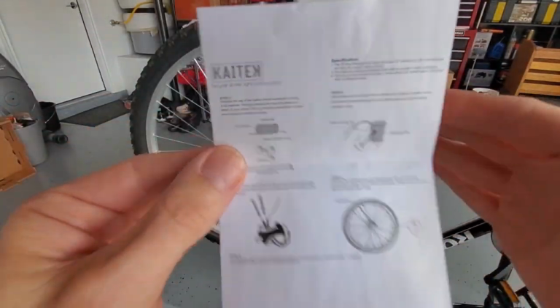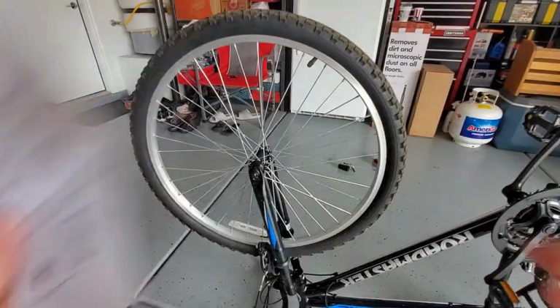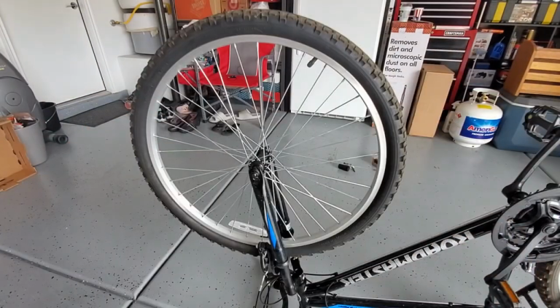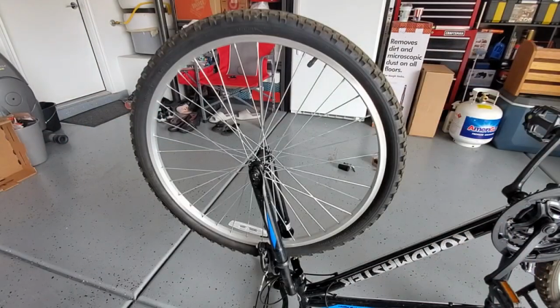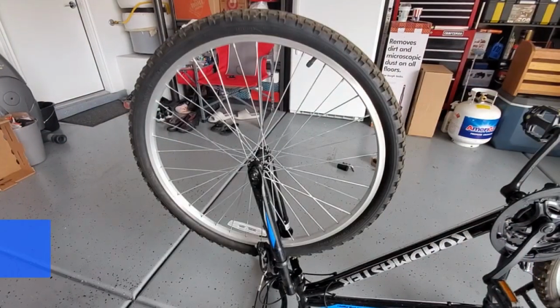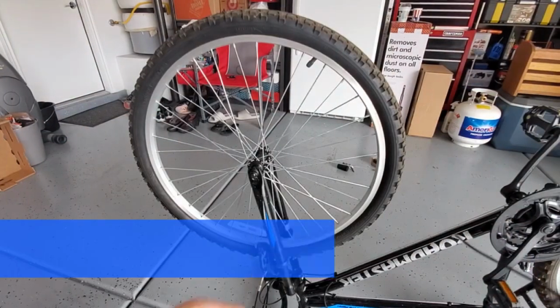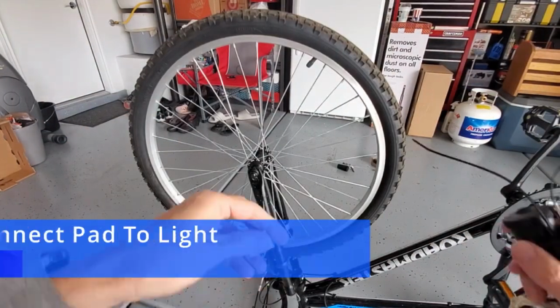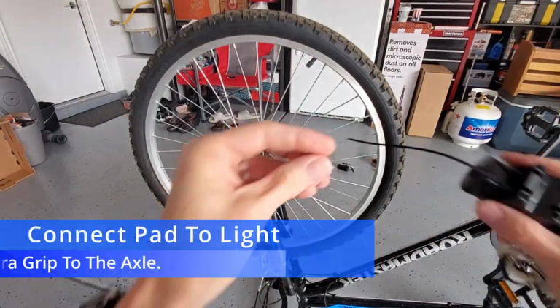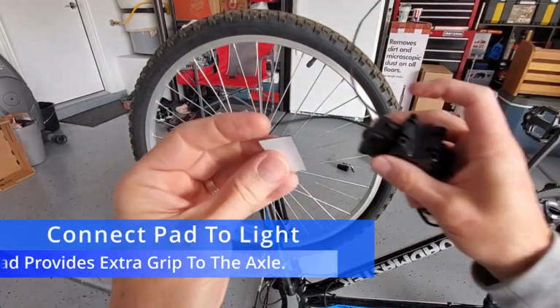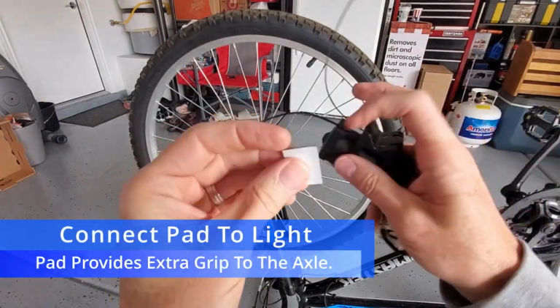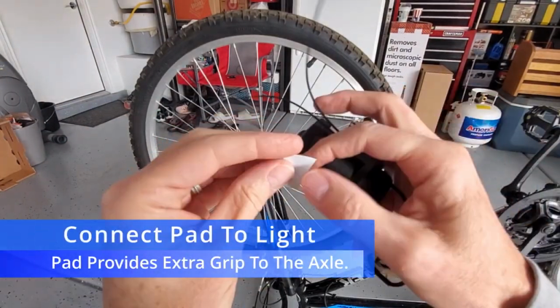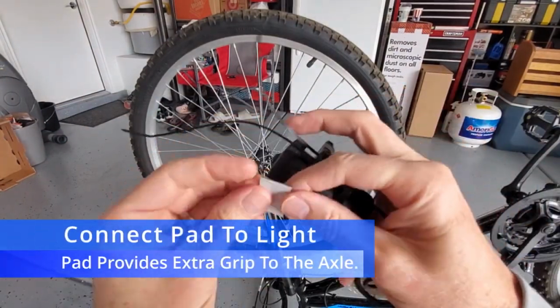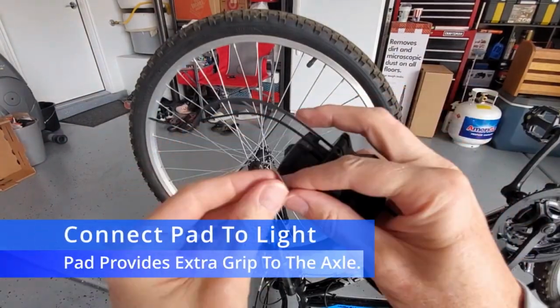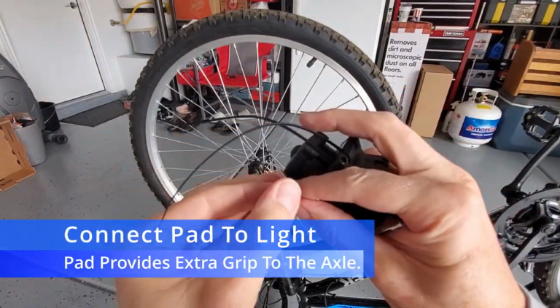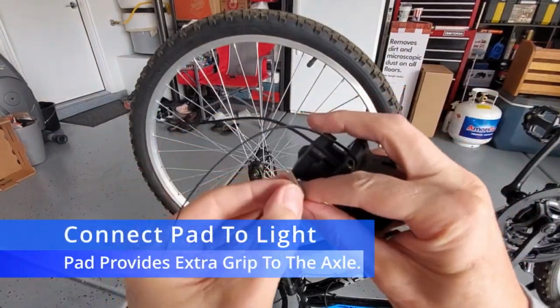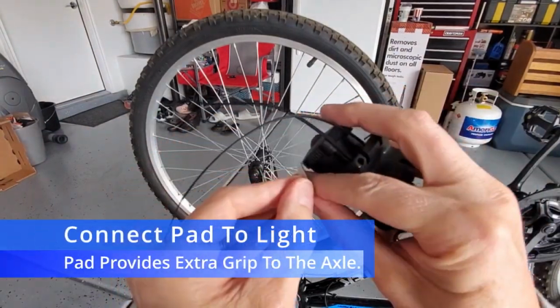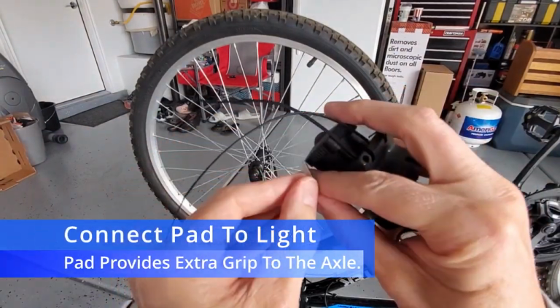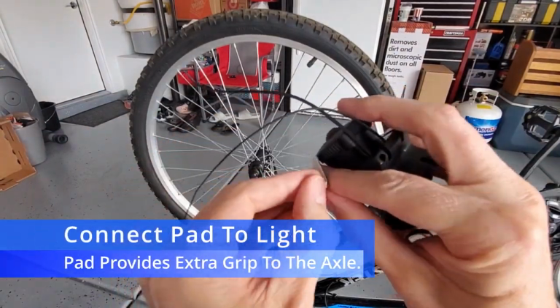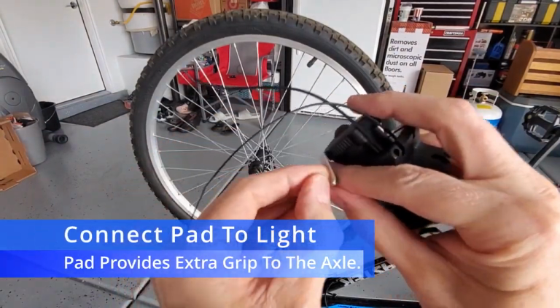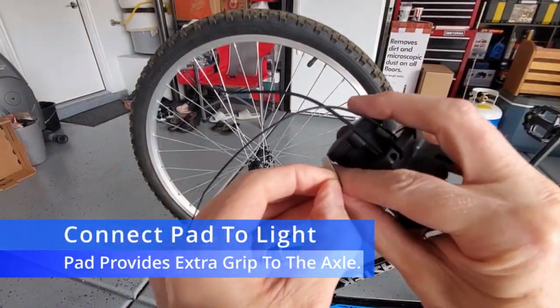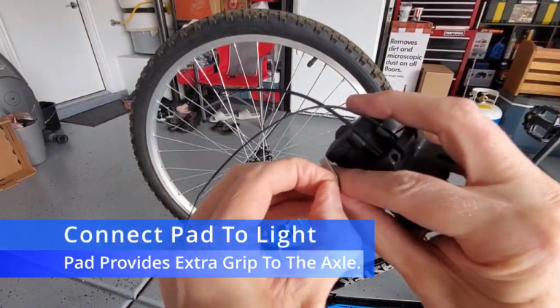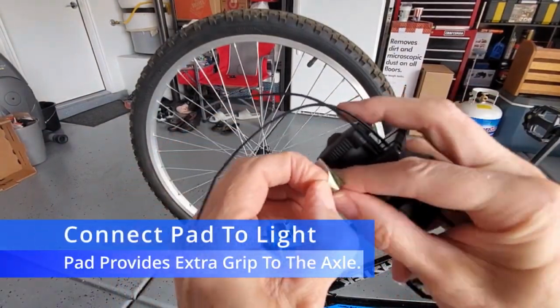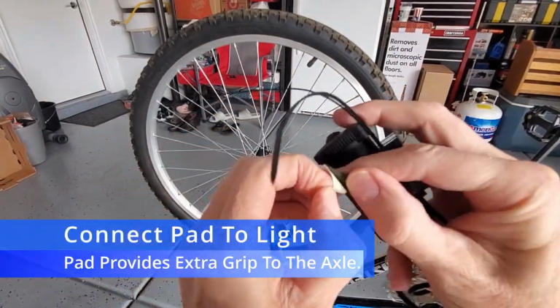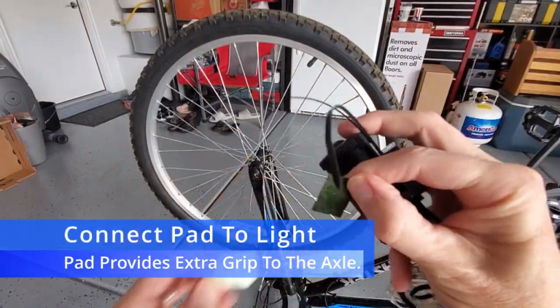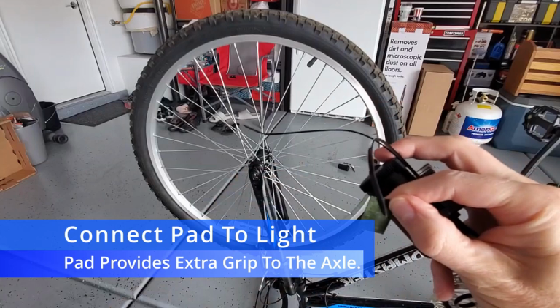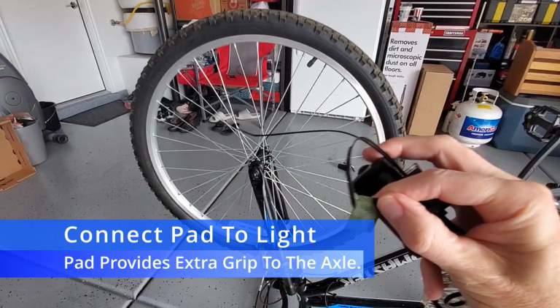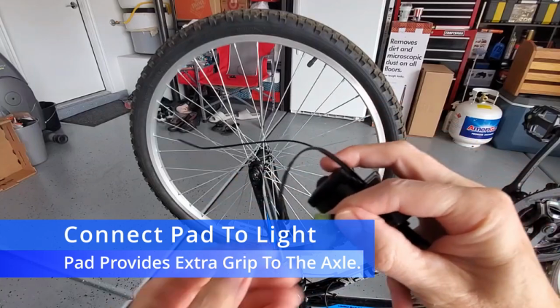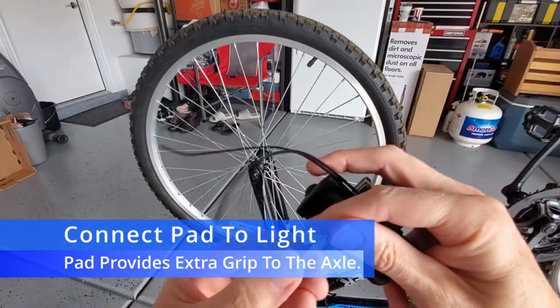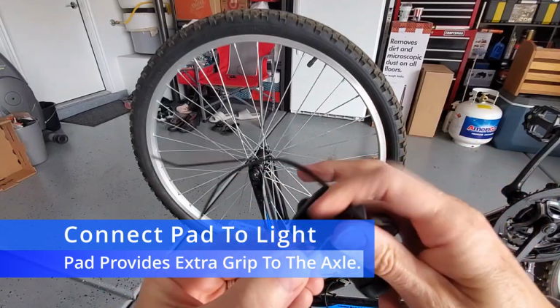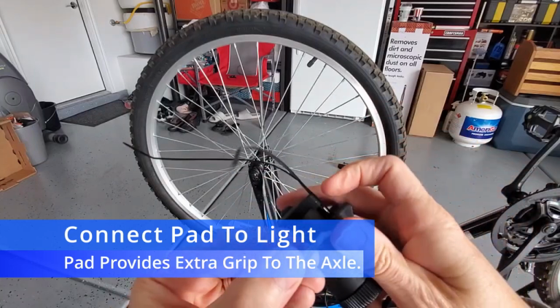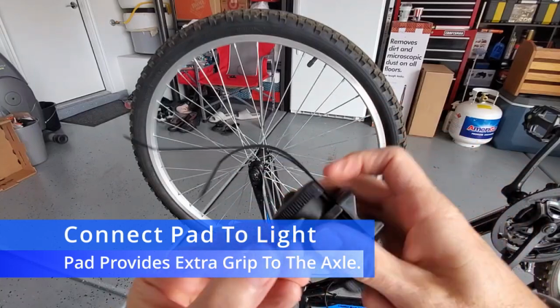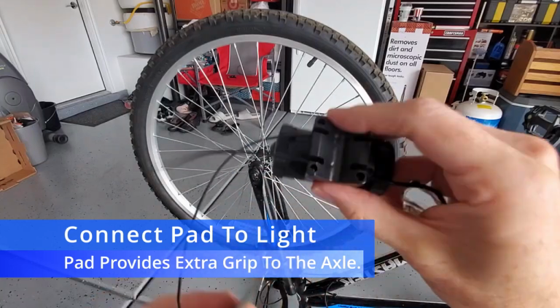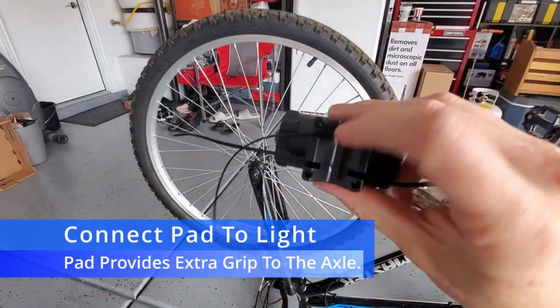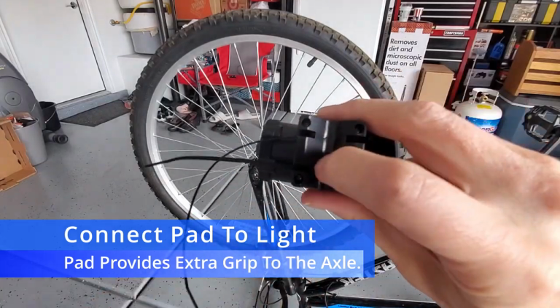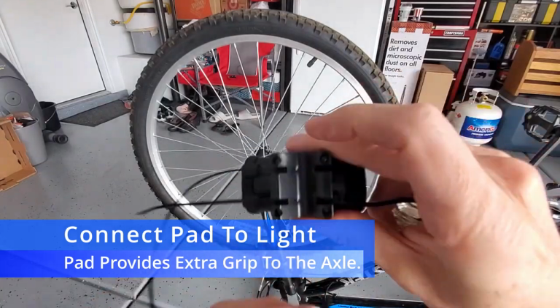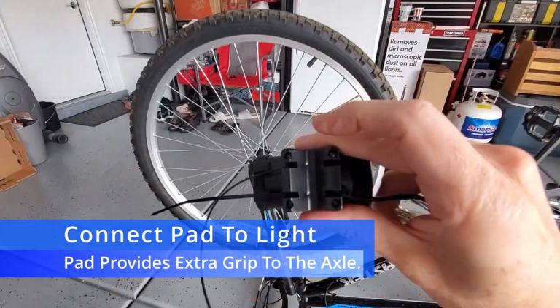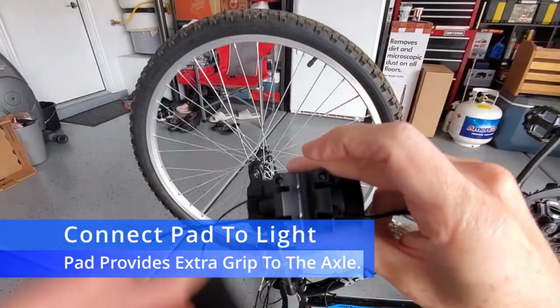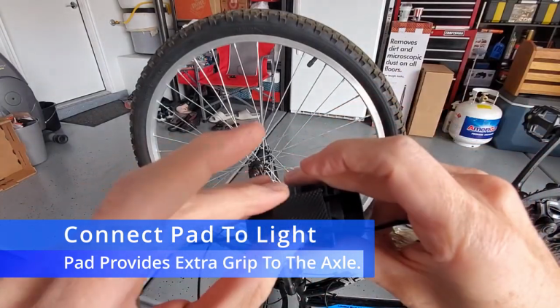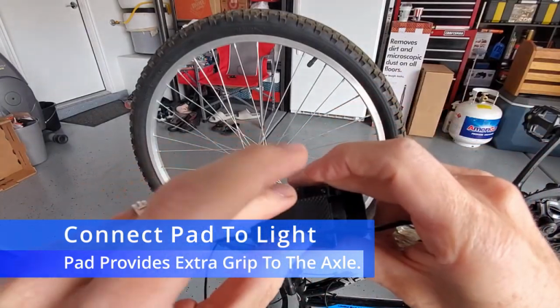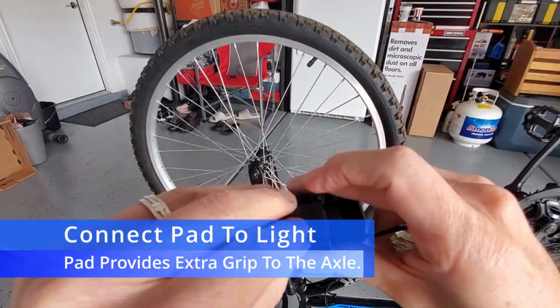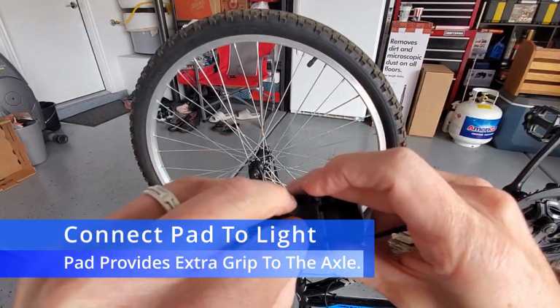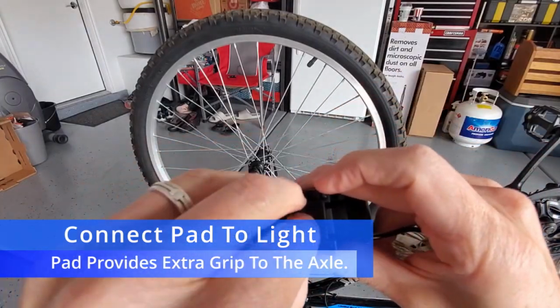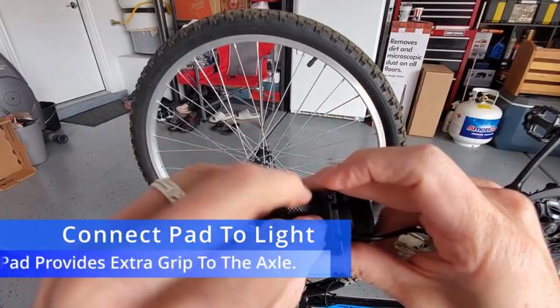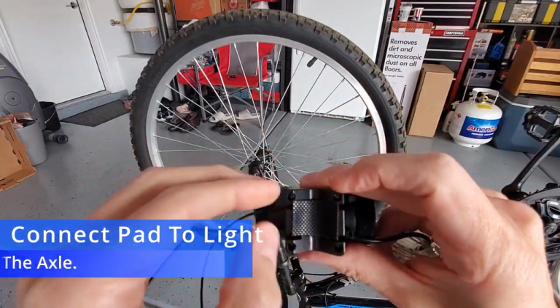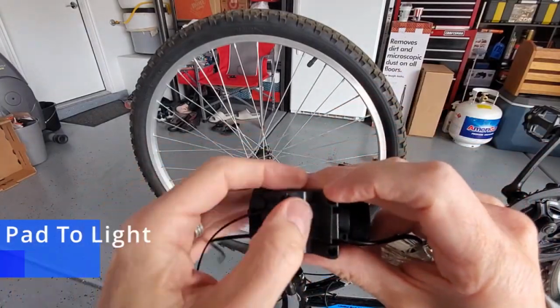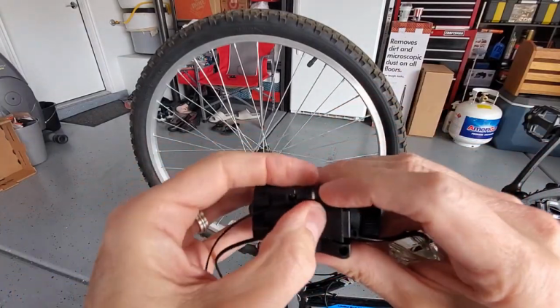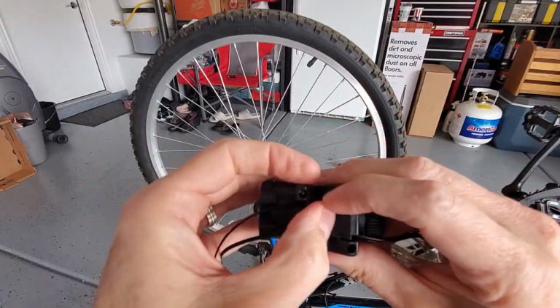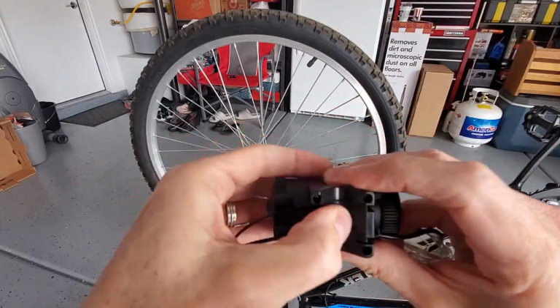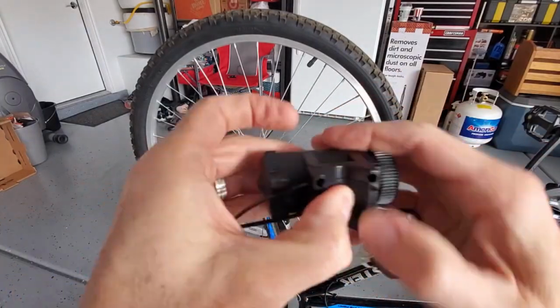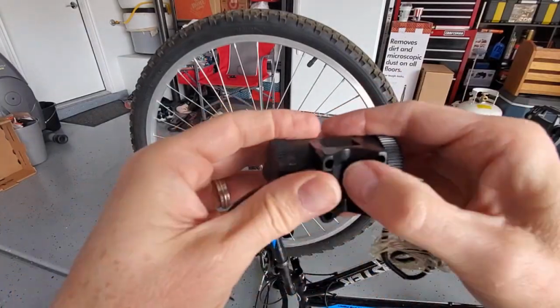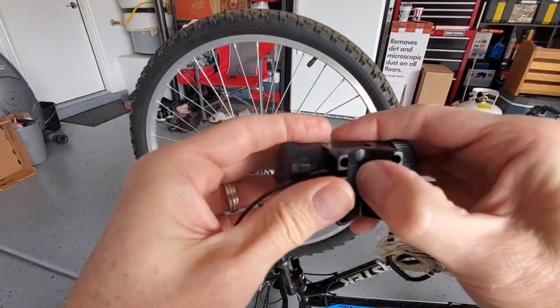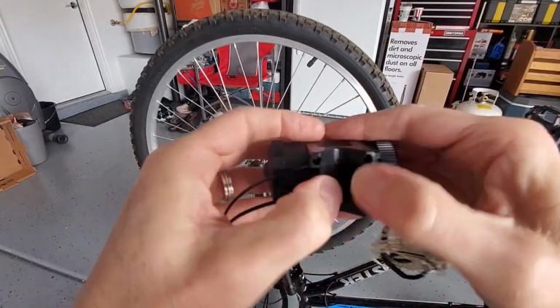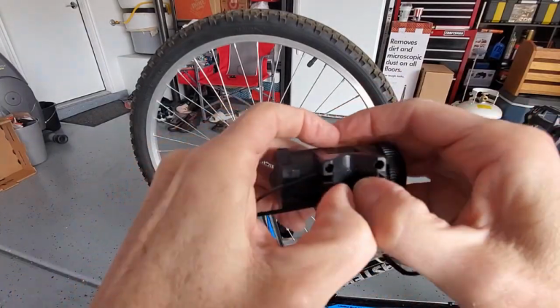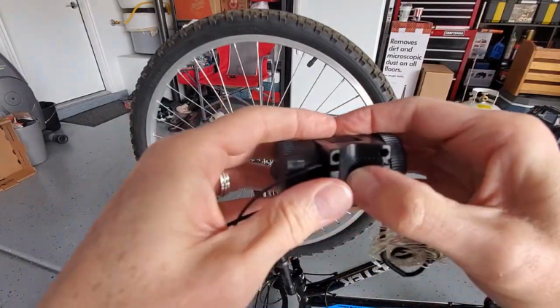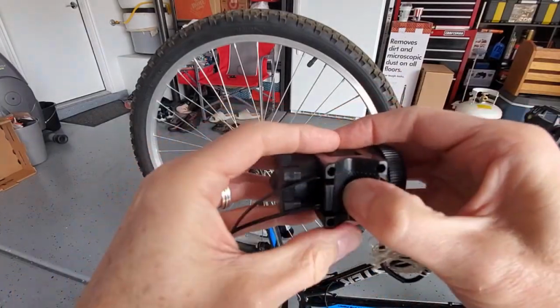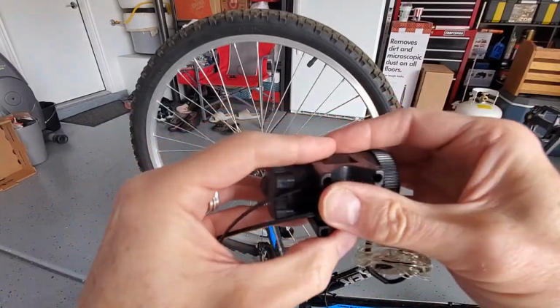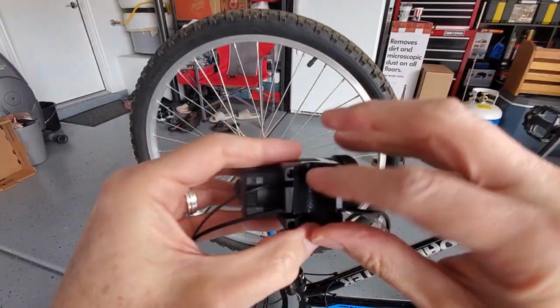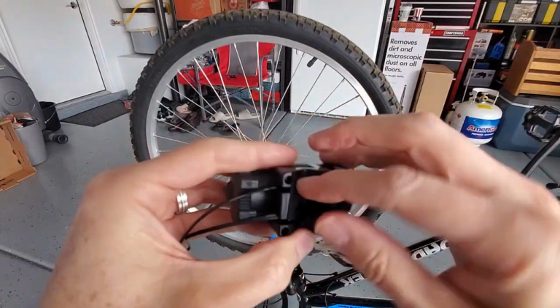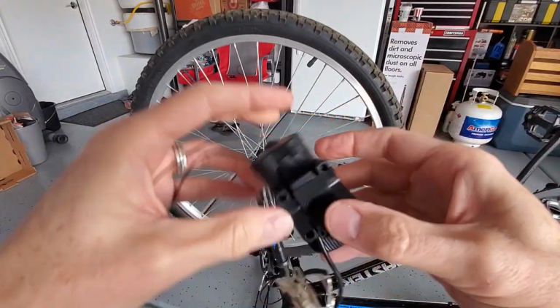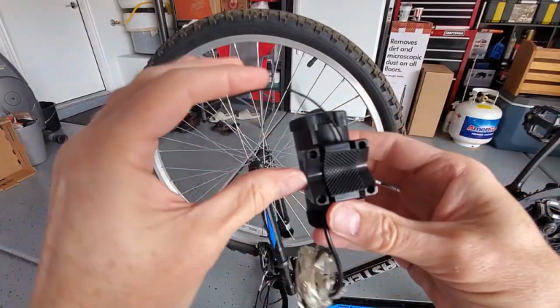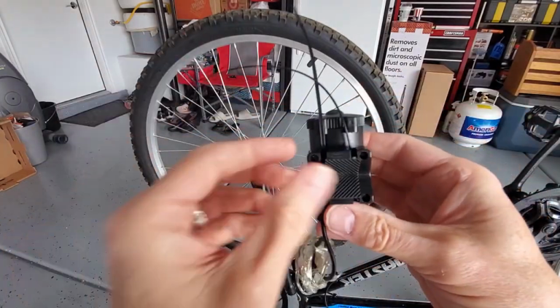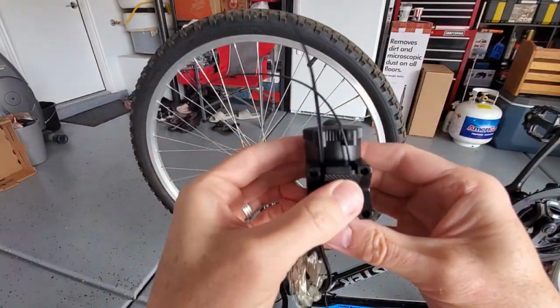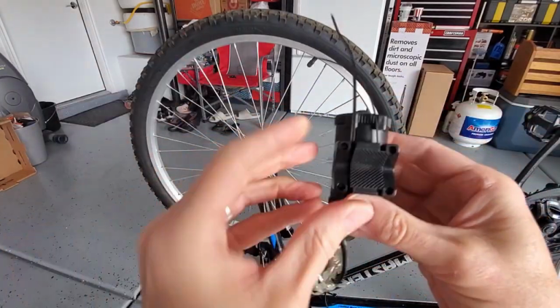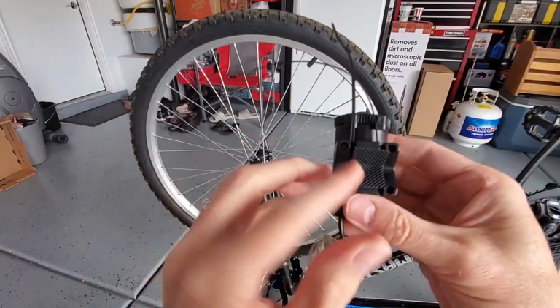Next, you'll need to secure the pad to the bottom of the light. Okay, we're ready for the install.